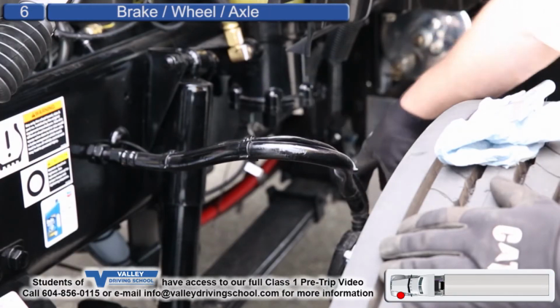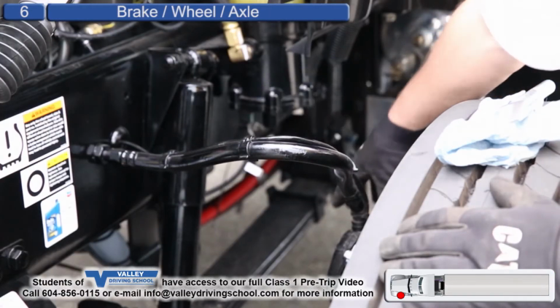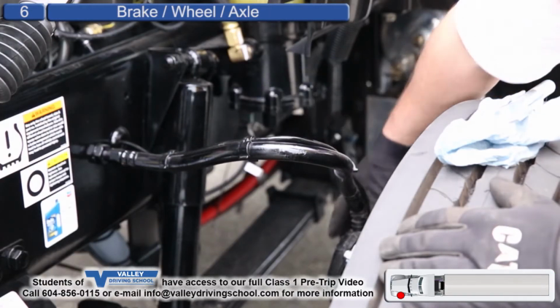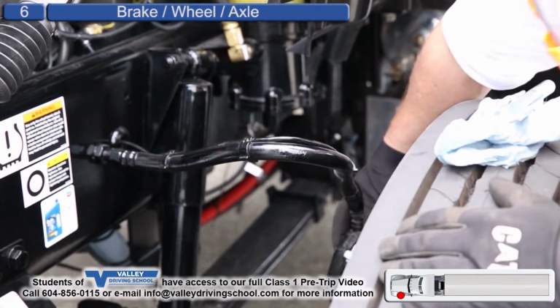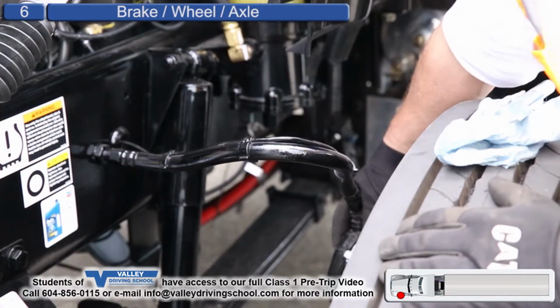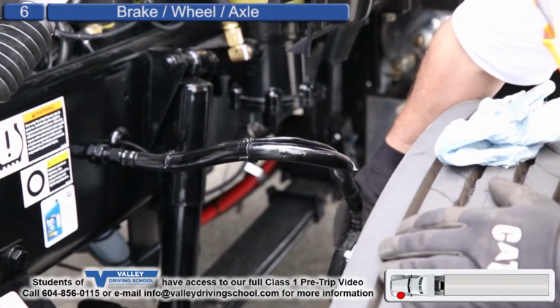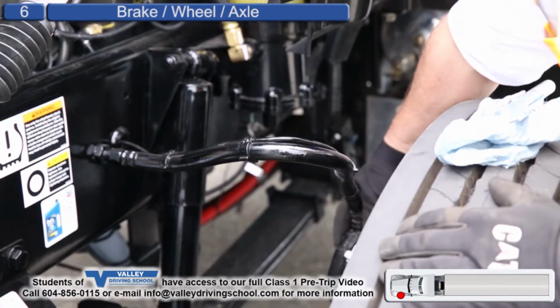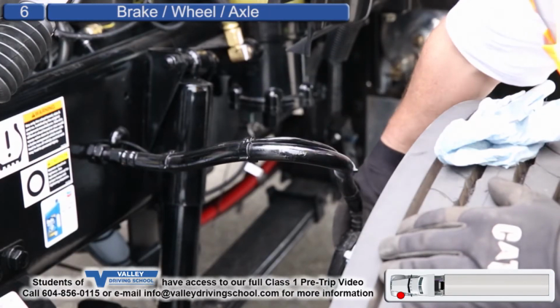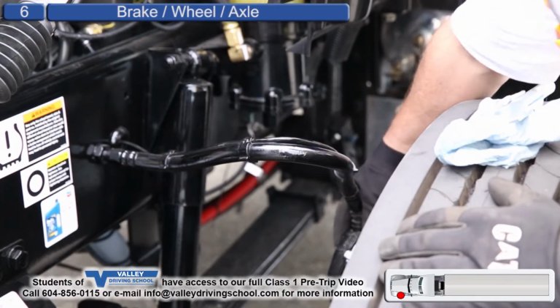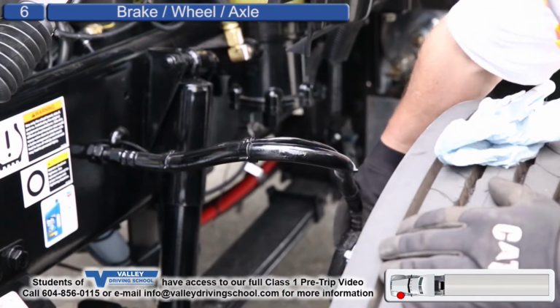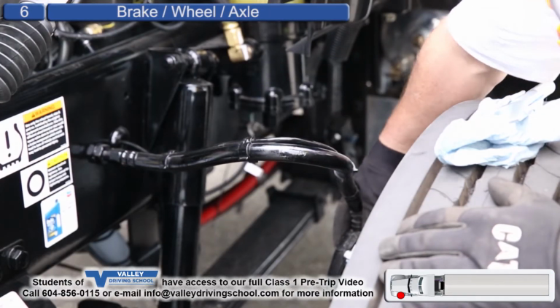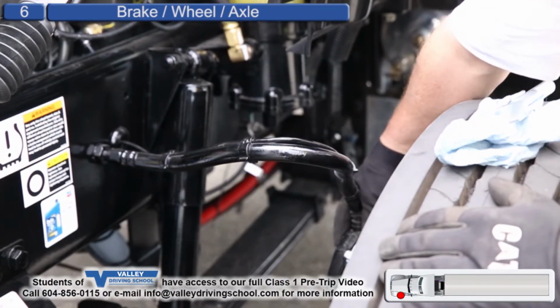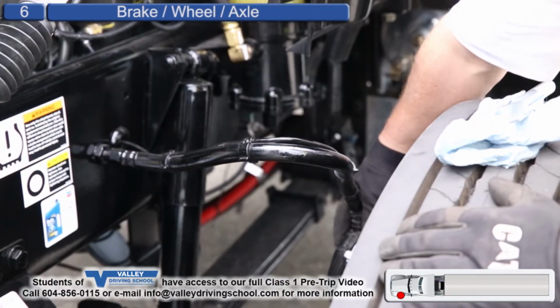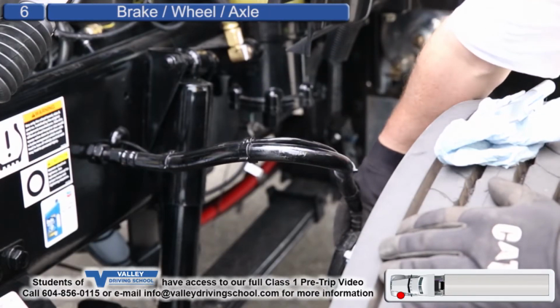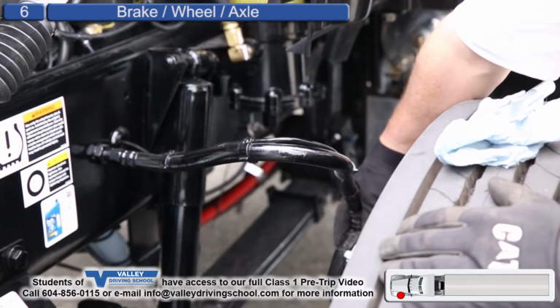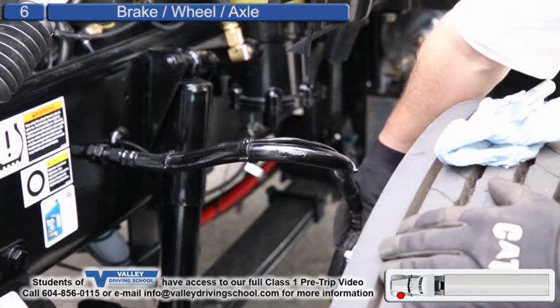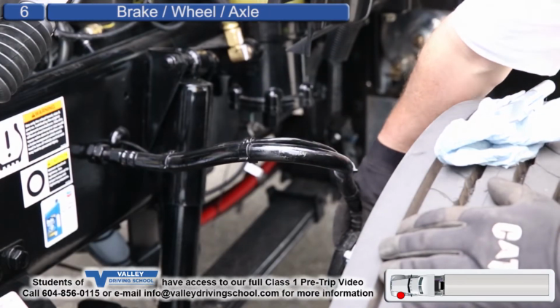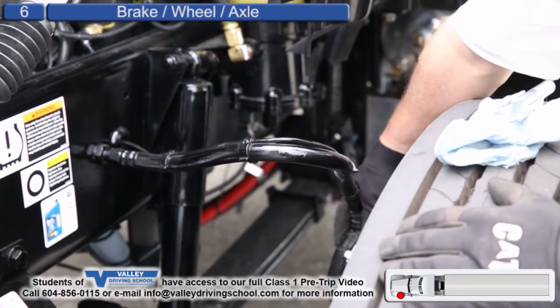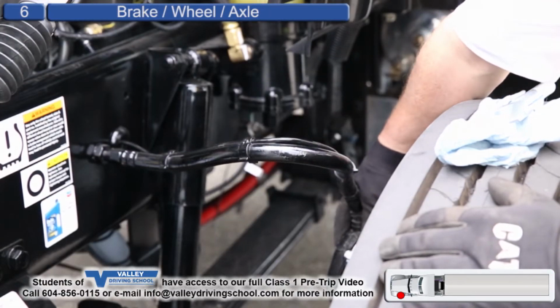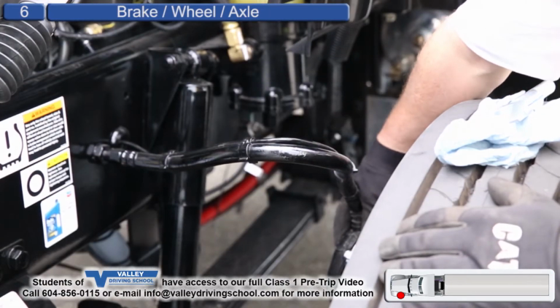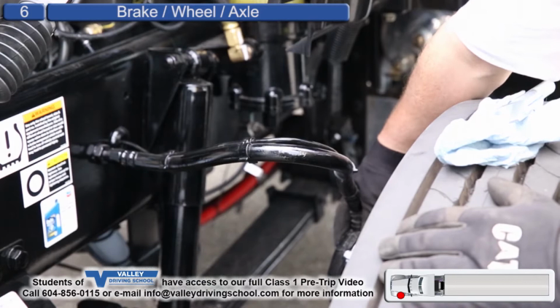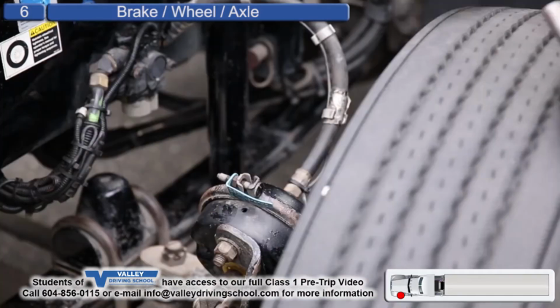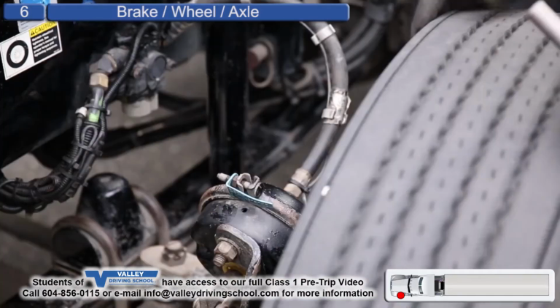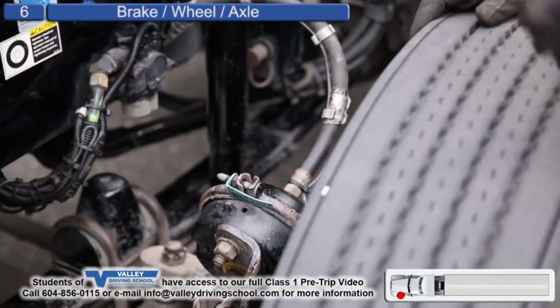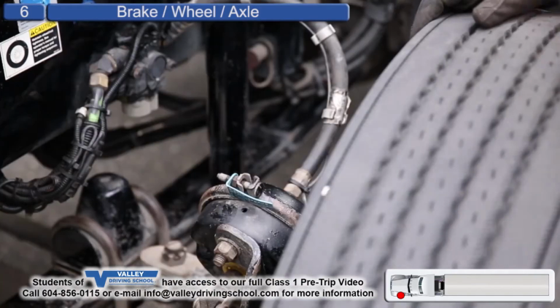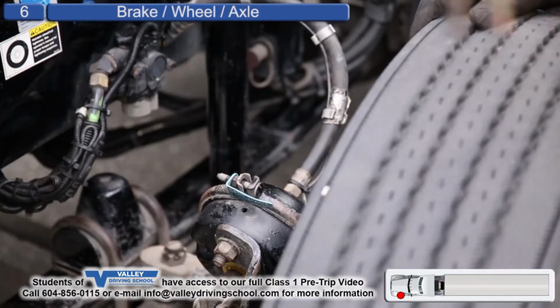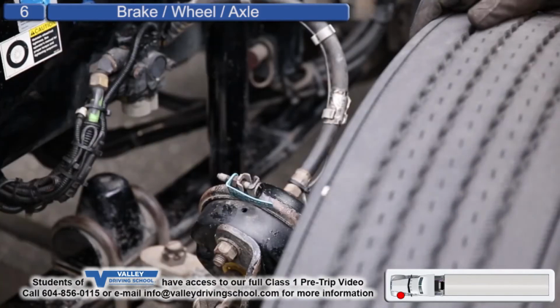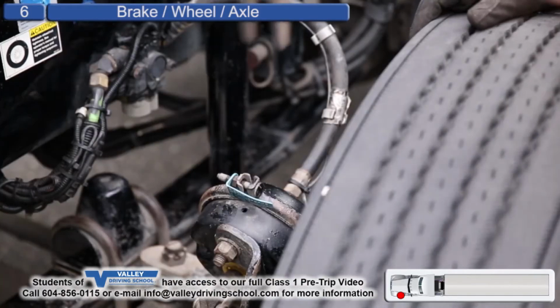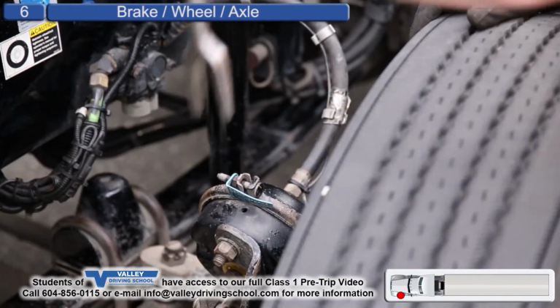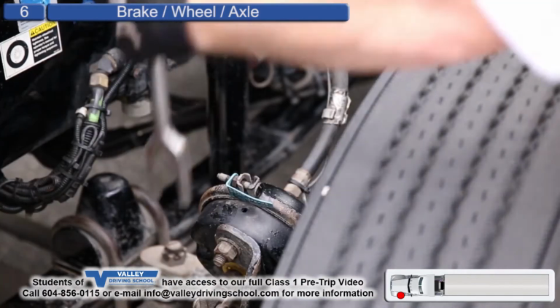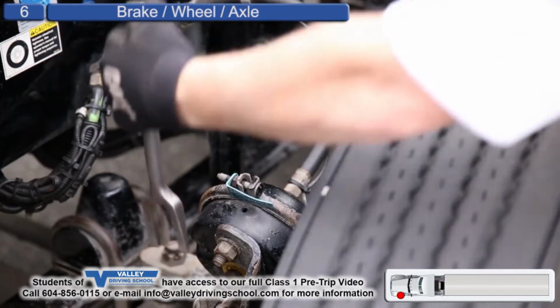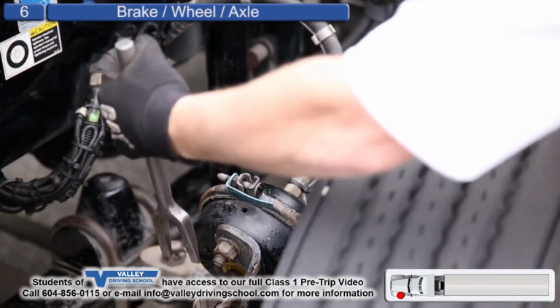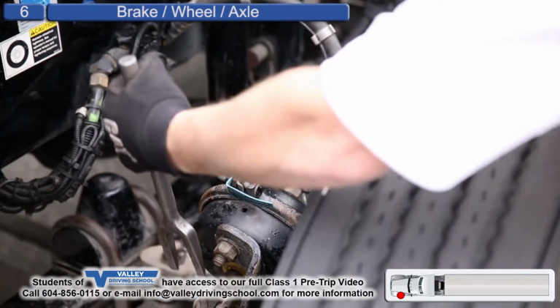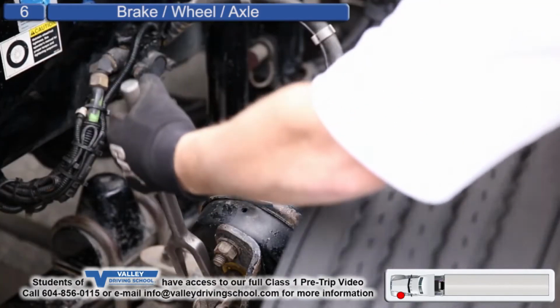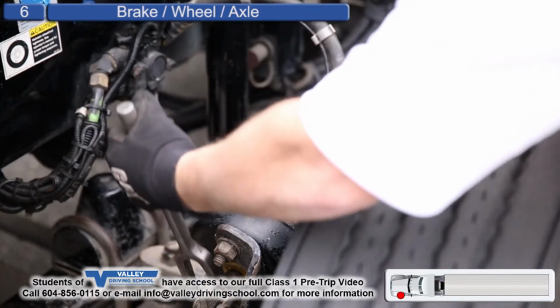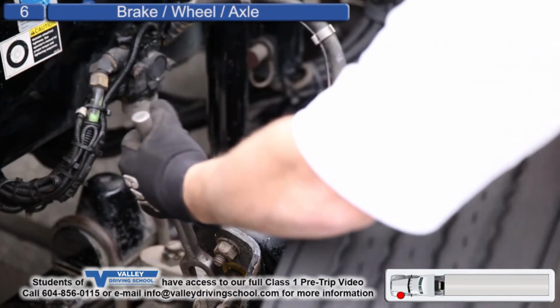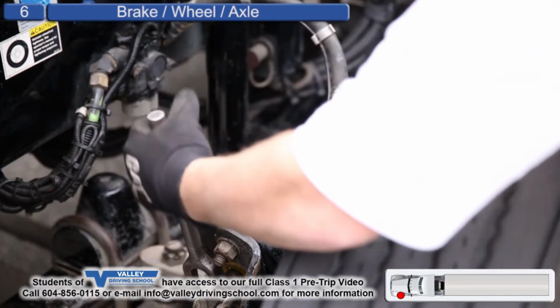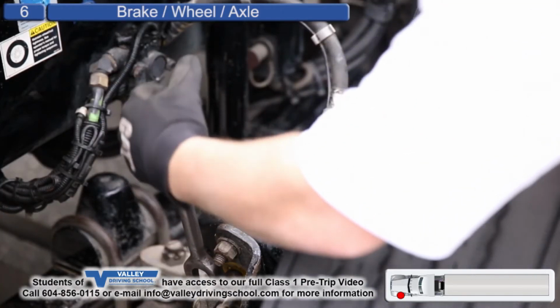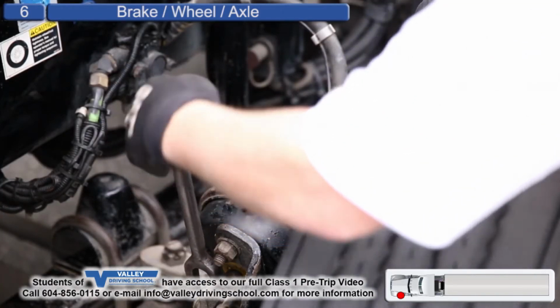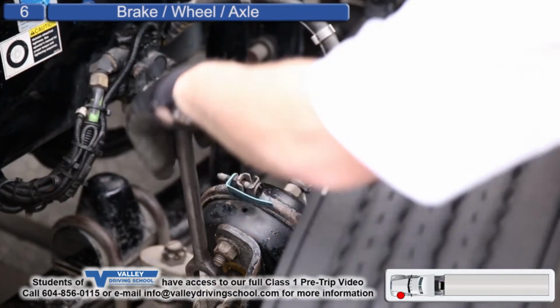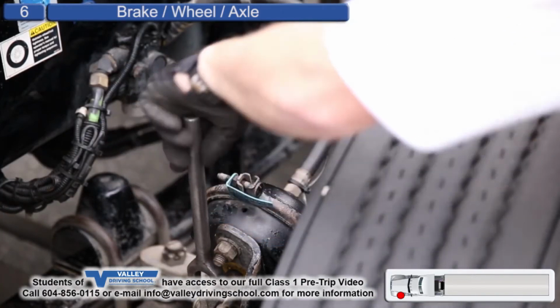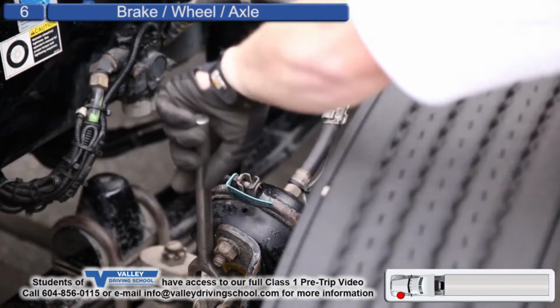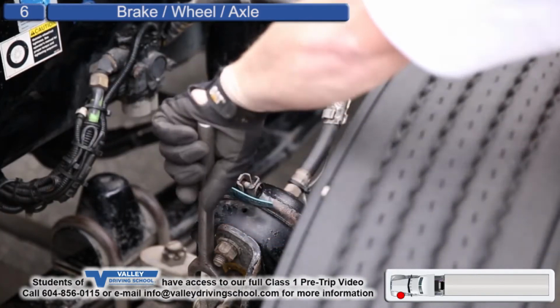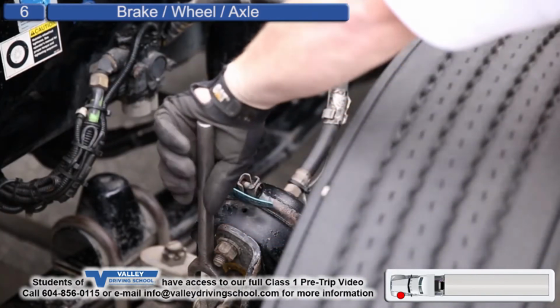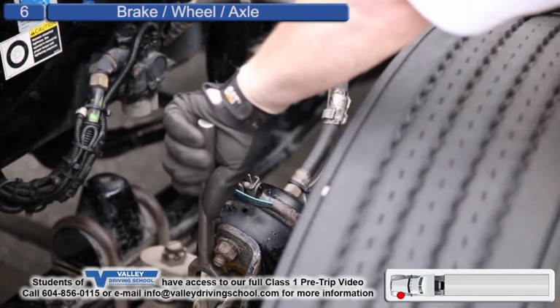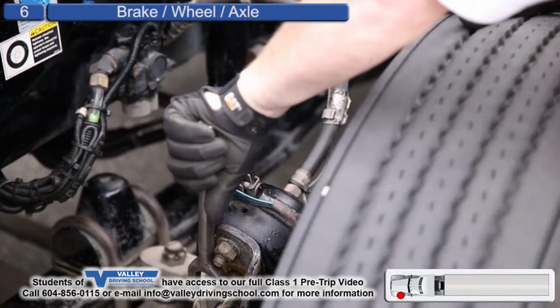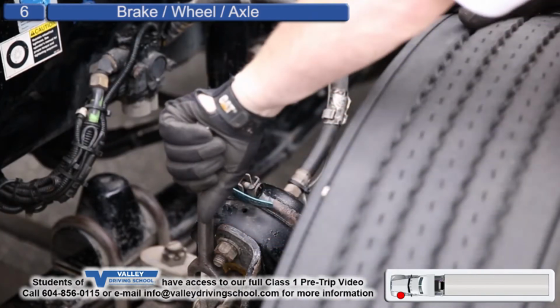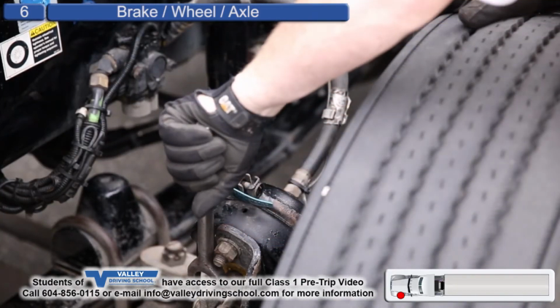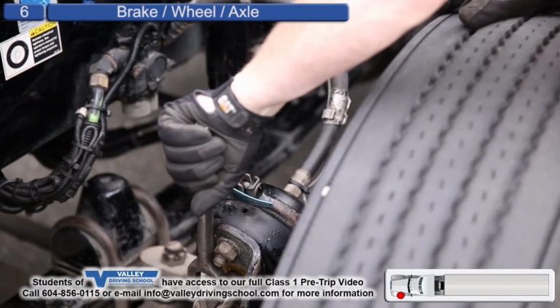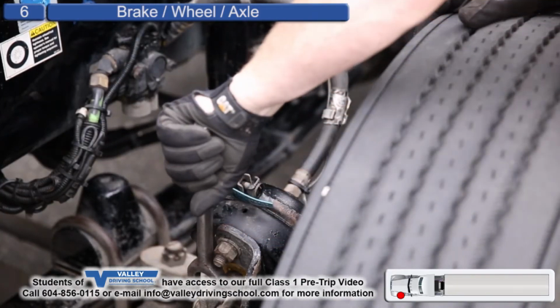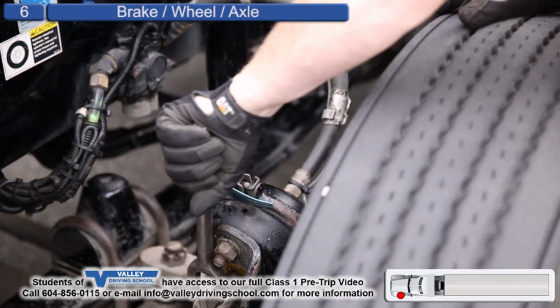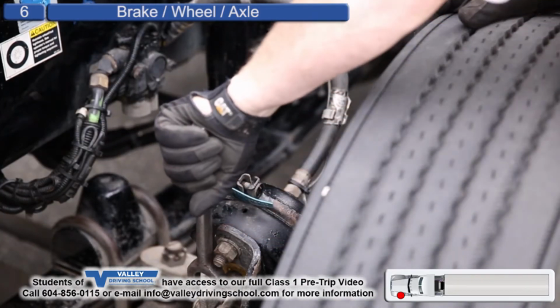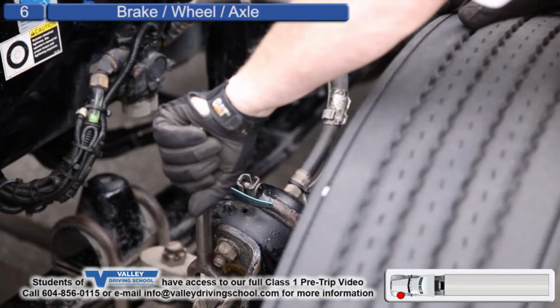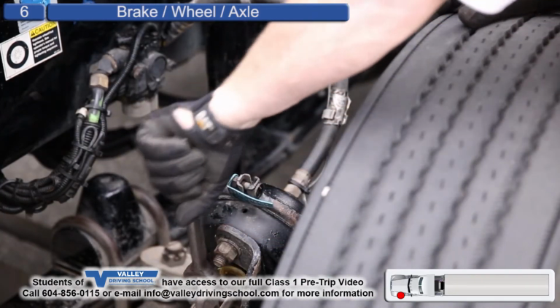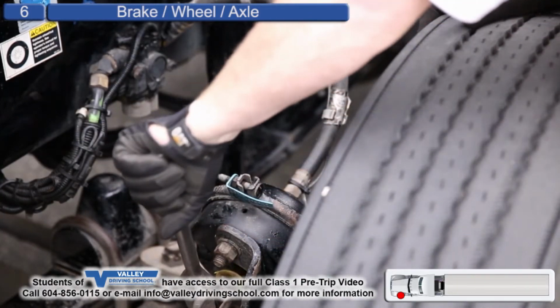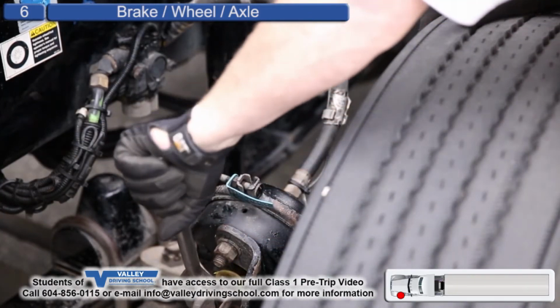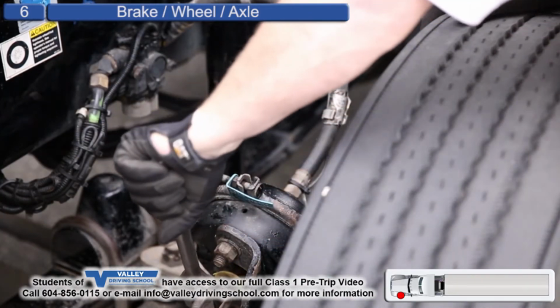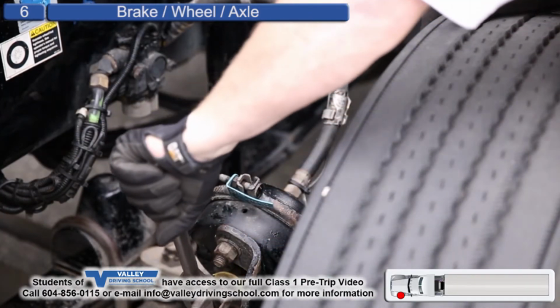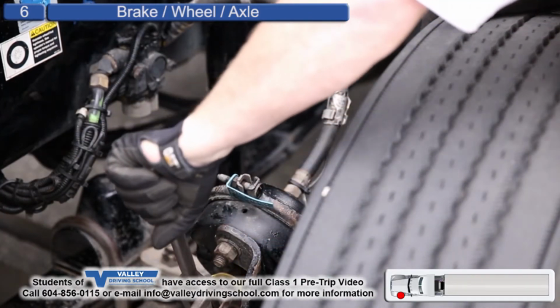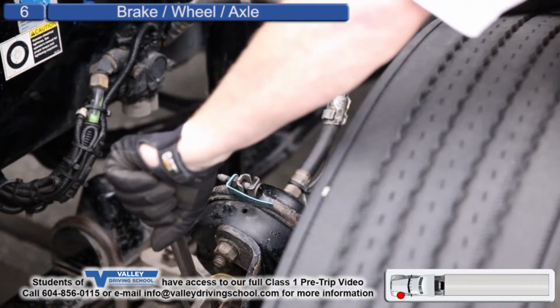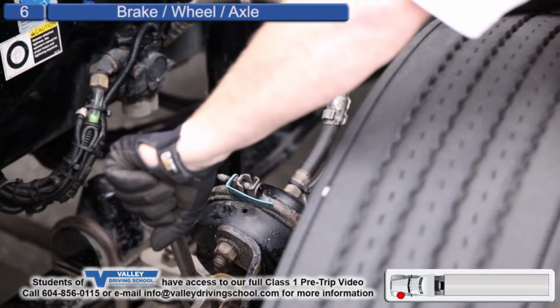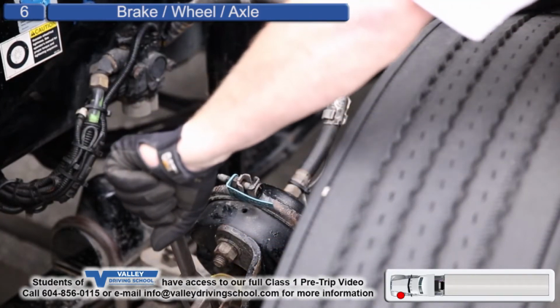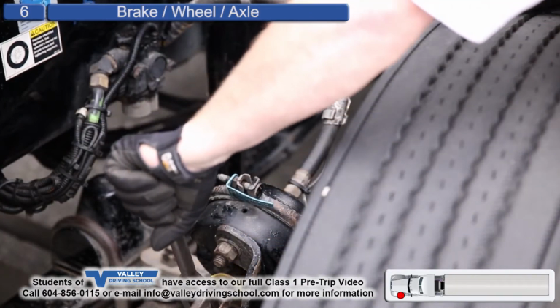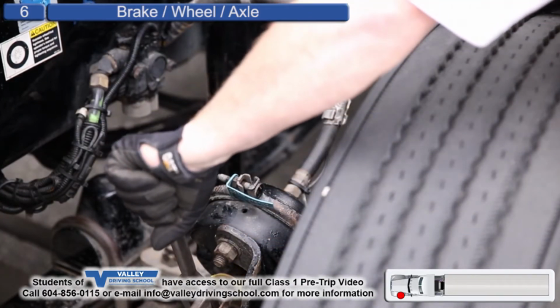Brake chamber is secure, no cracks, not damaged. Brake pushrod travel is one half to three quarter of an inch.